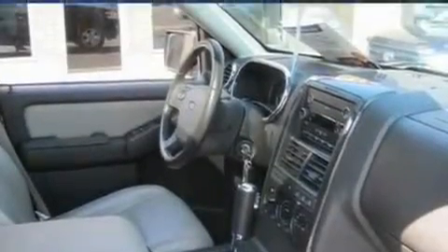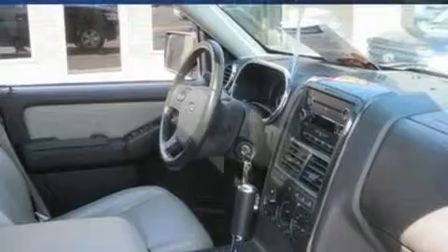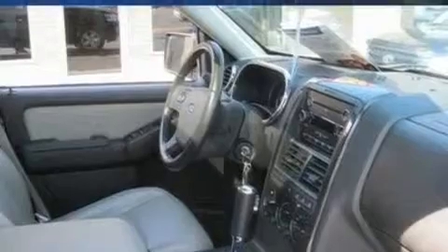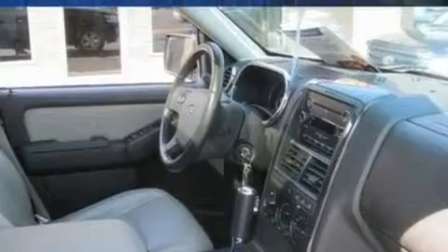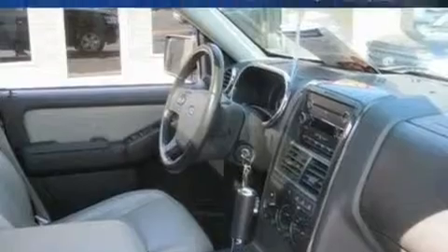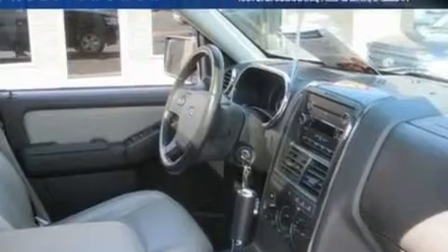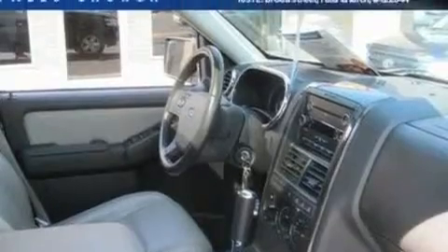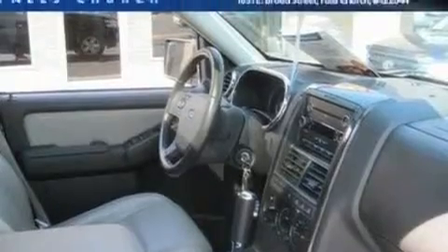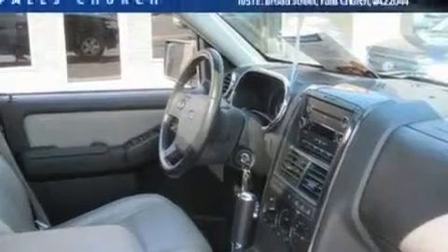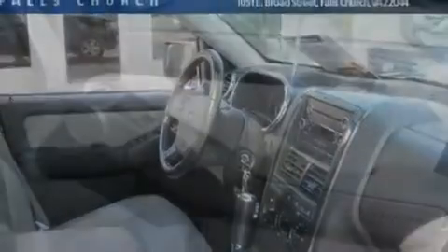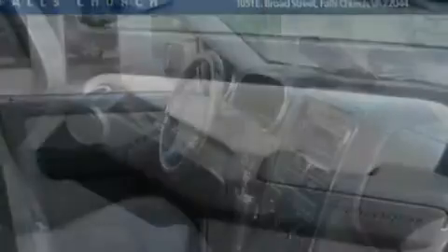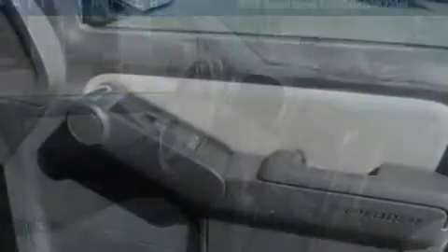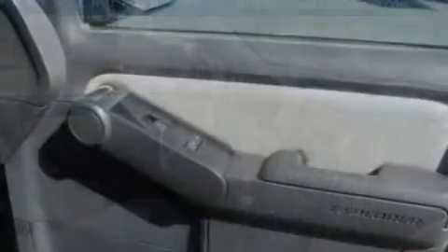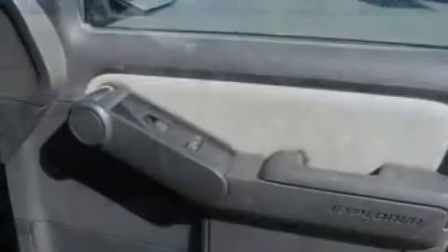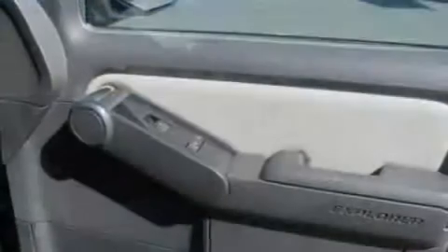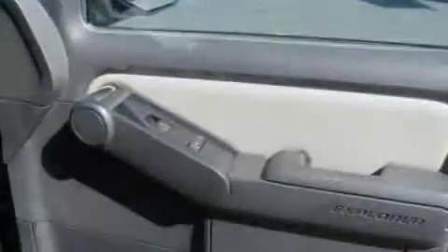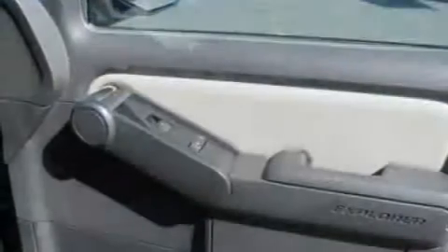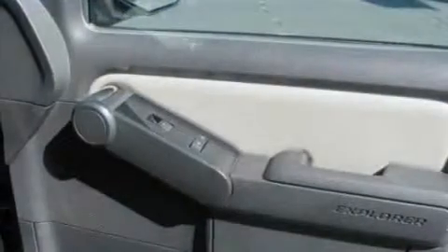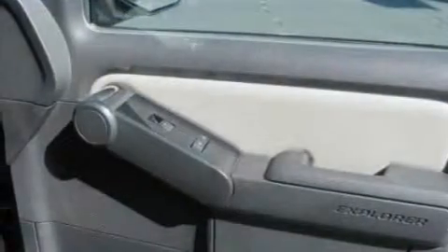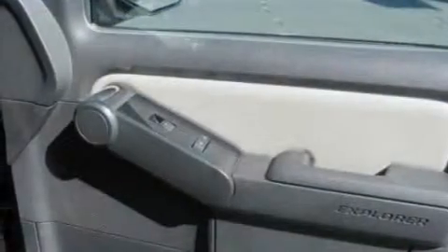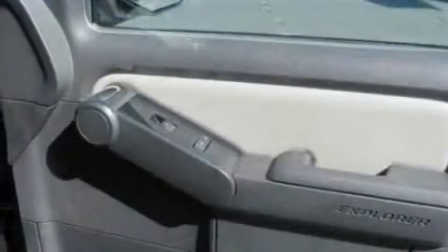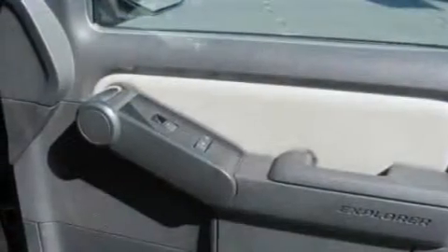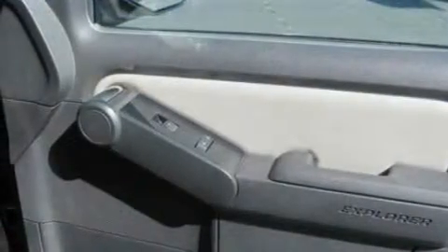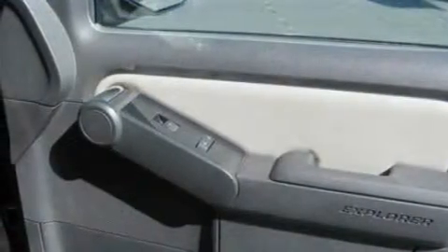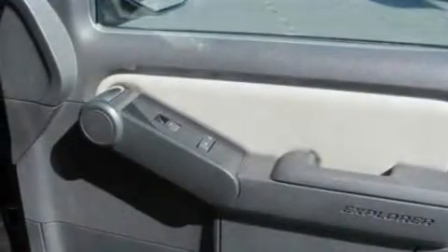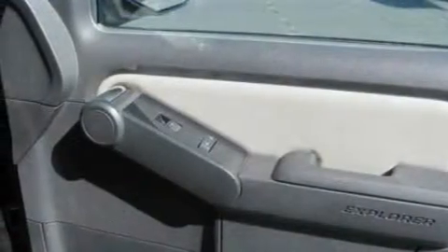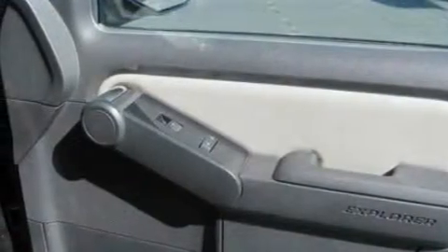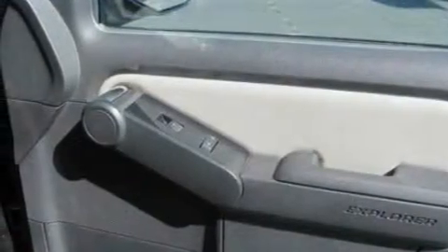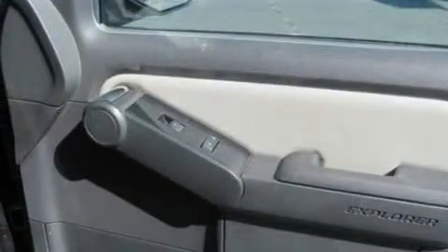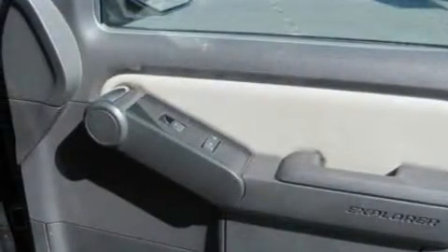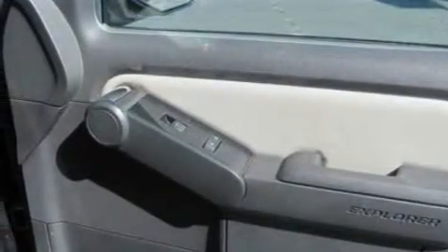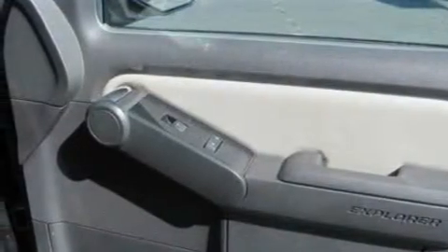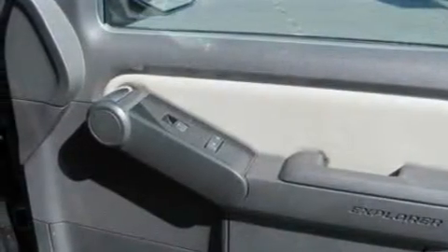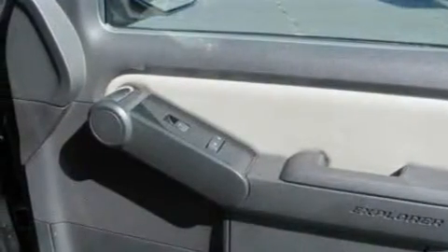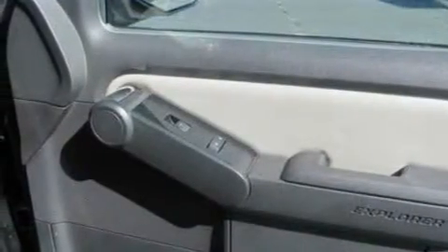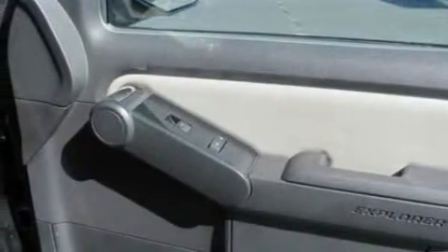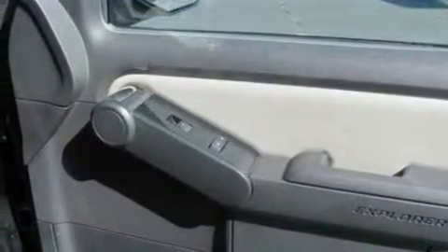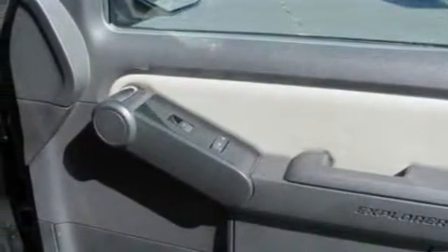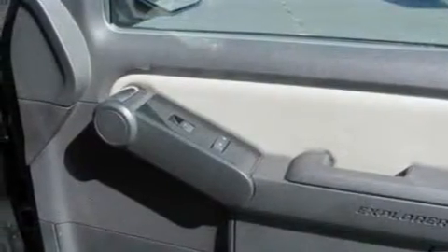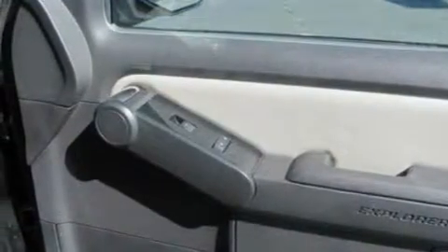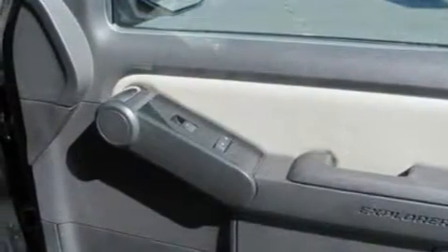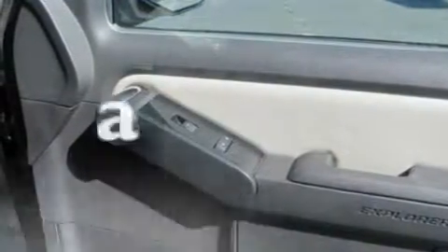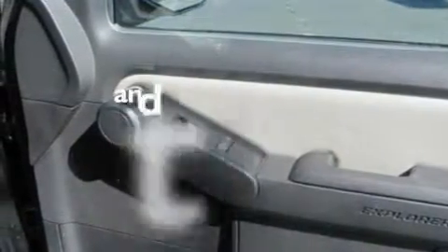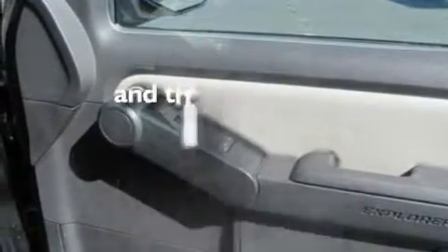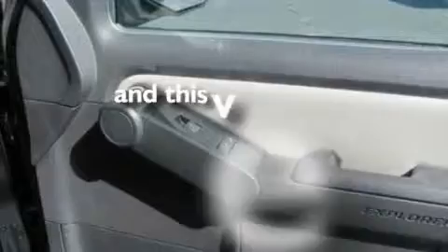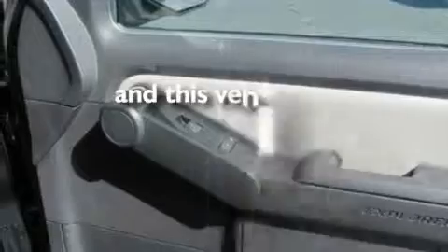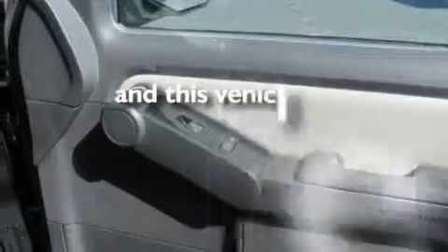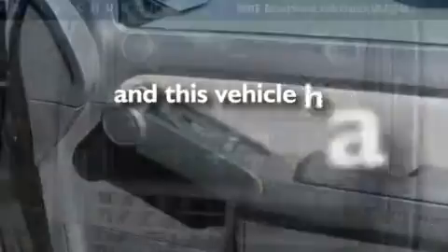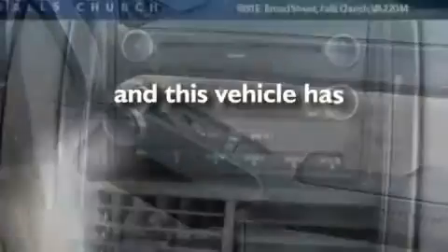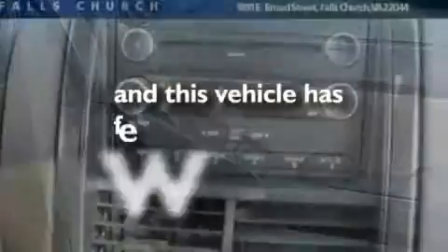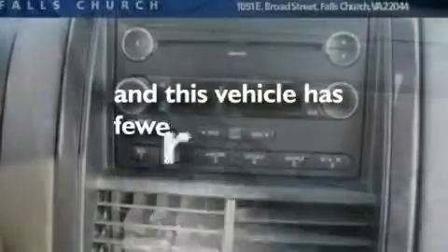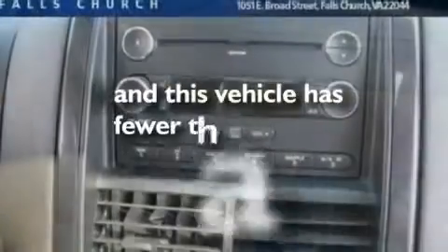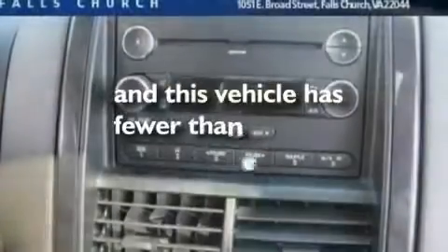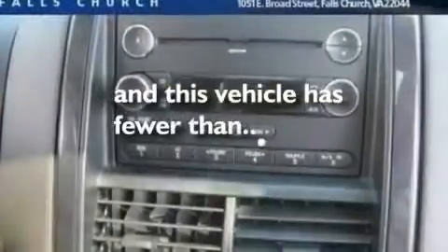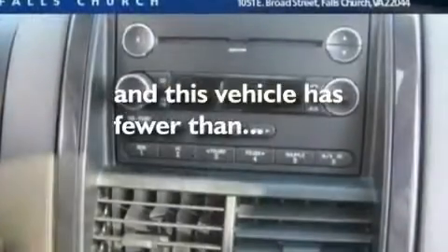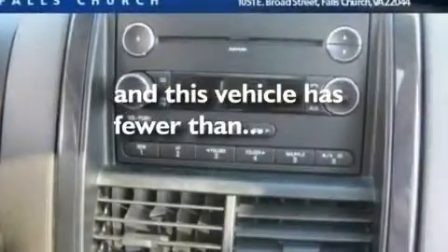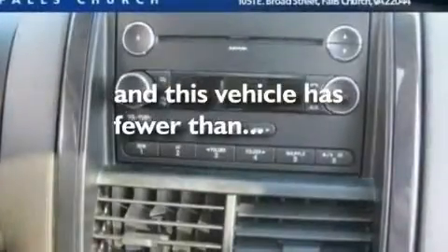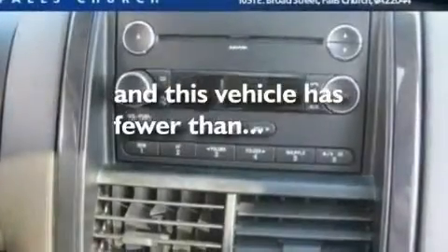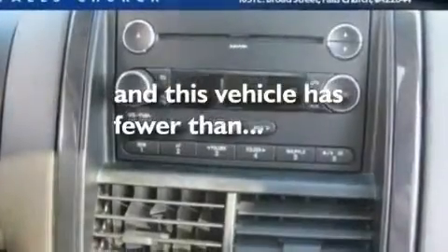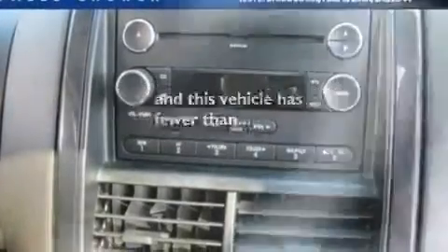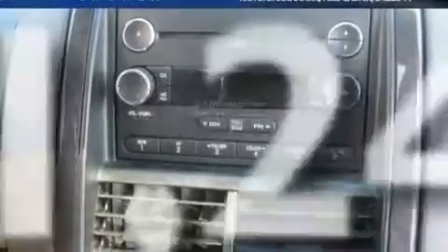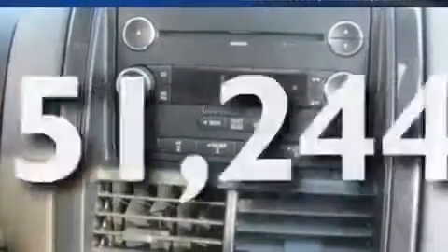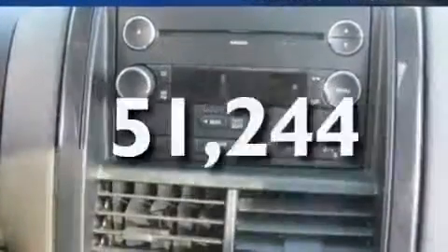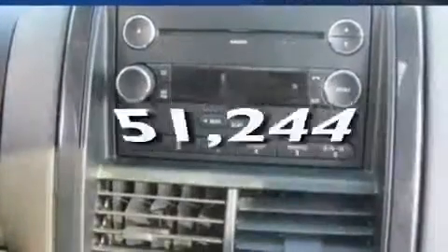Additional features include alloy wheels, a low-tire pressure indicator, full-power accessories, and this vehicle has fewer than 52,000 miles on the odometer.